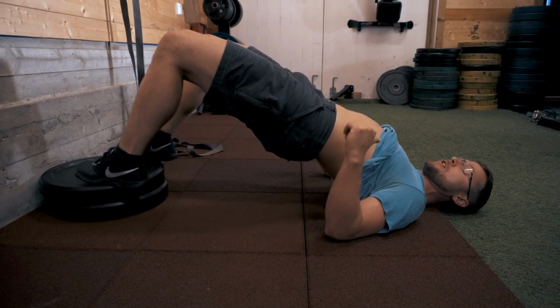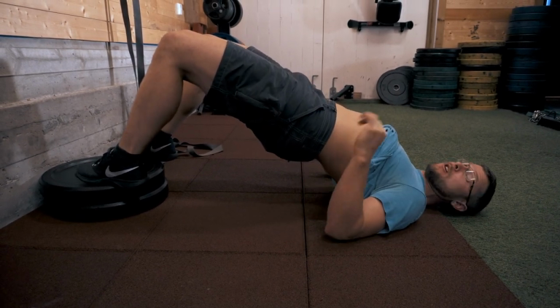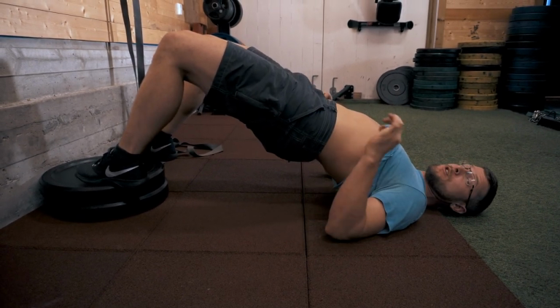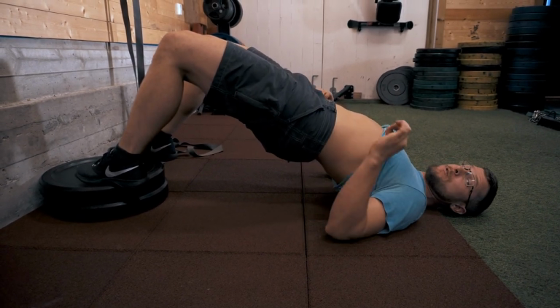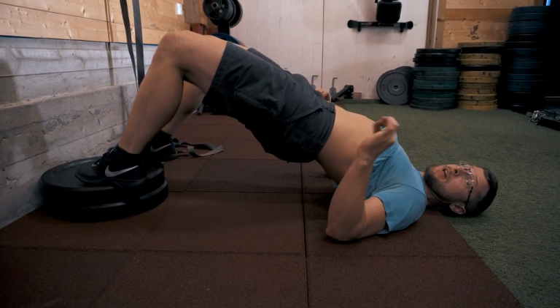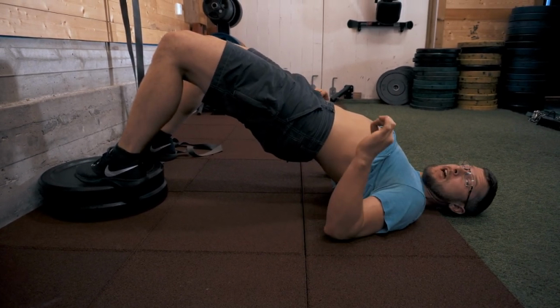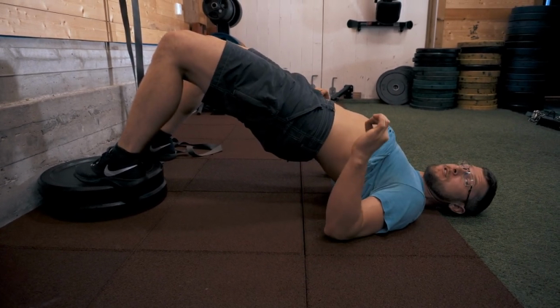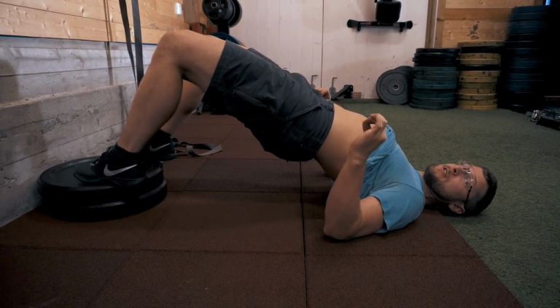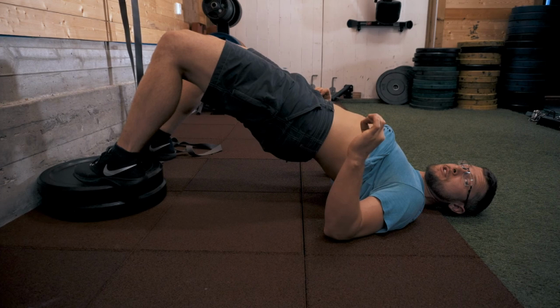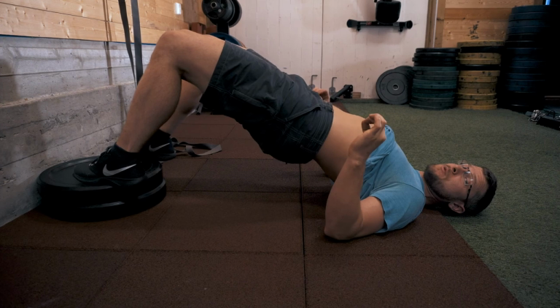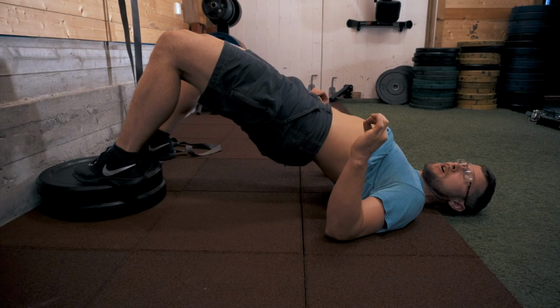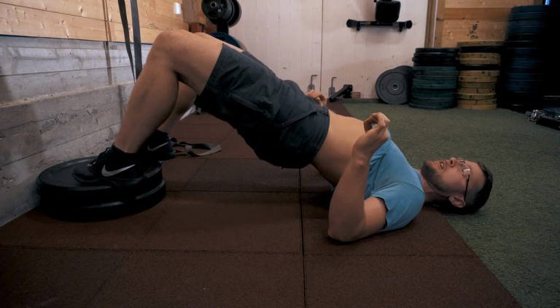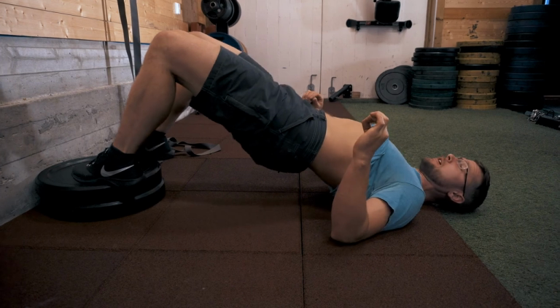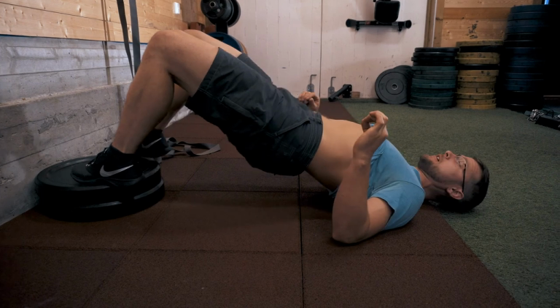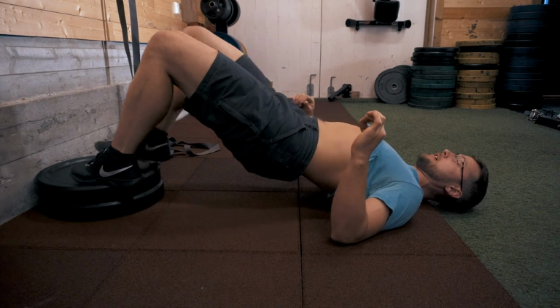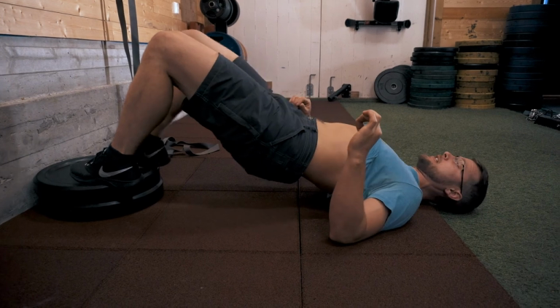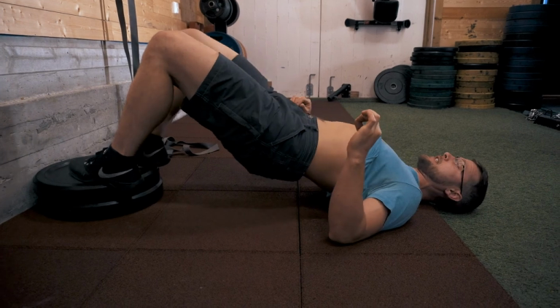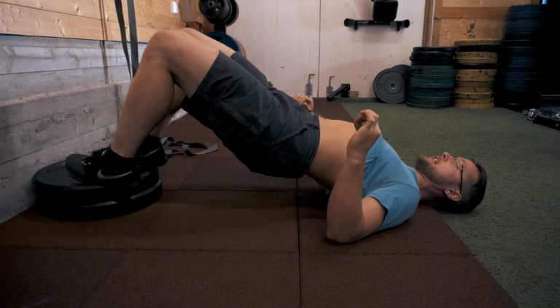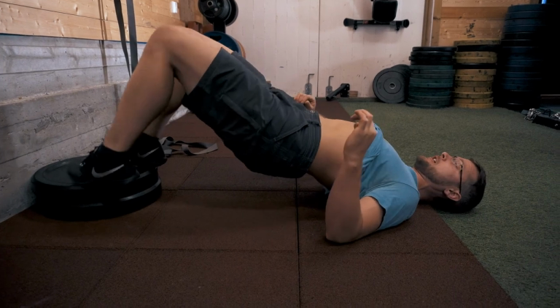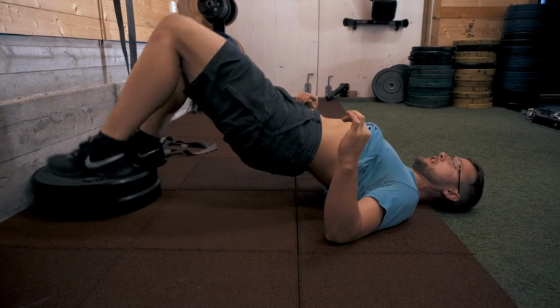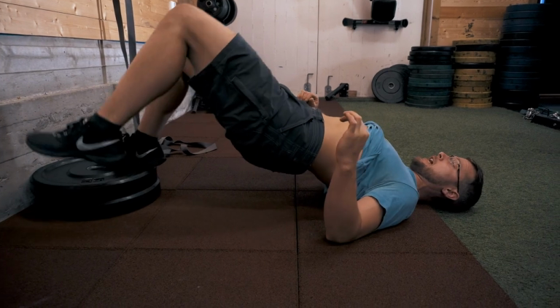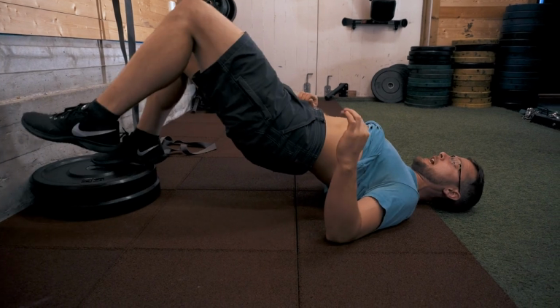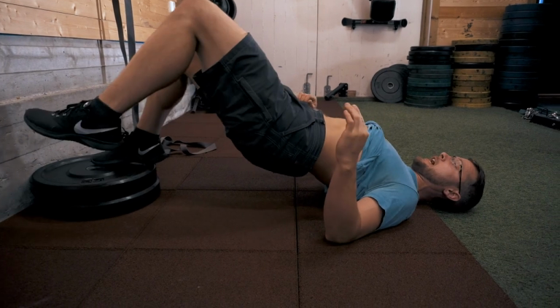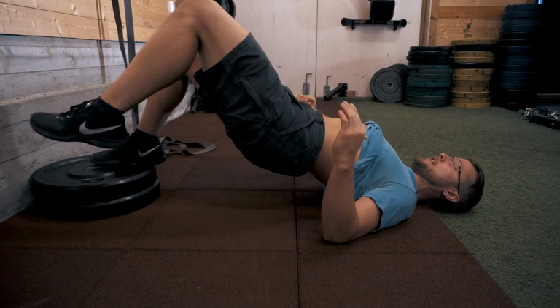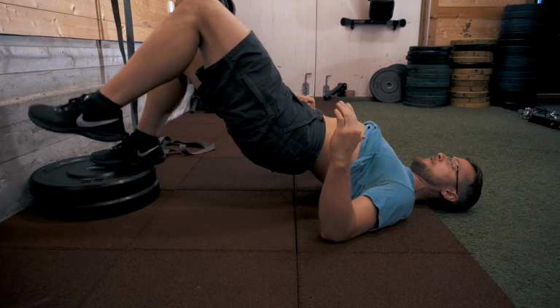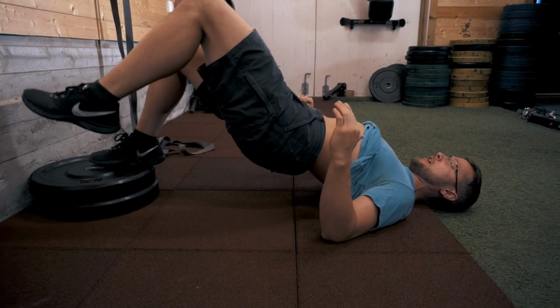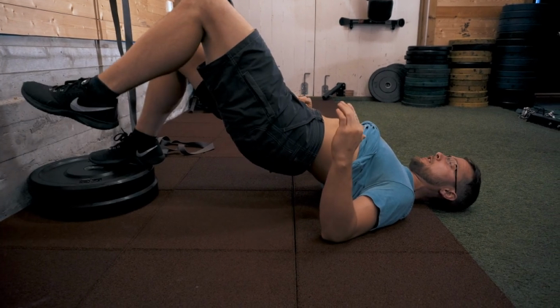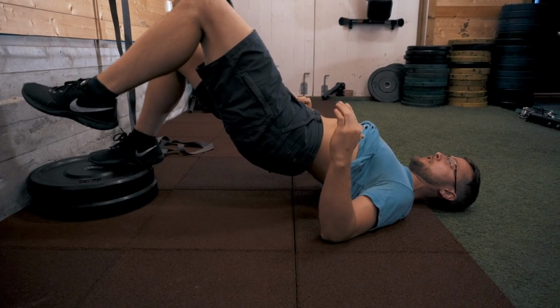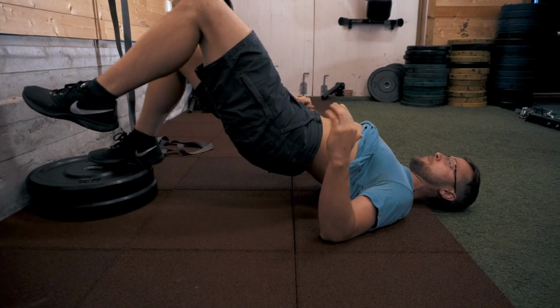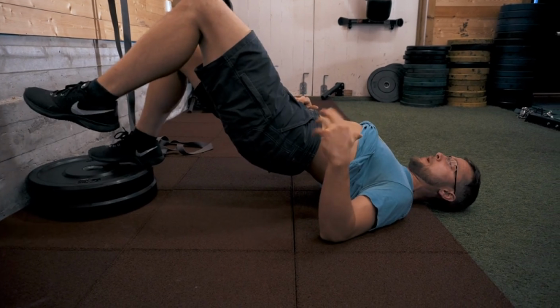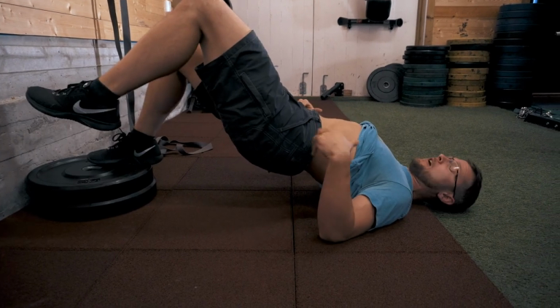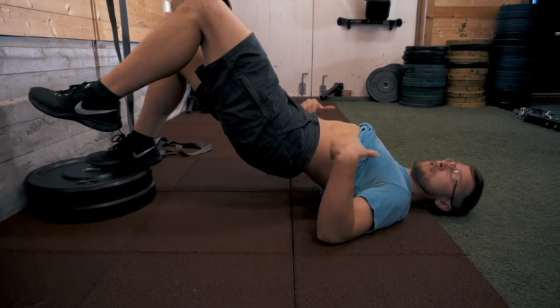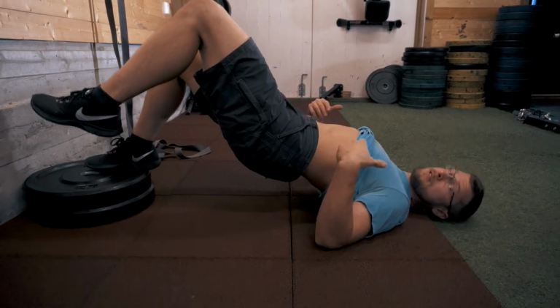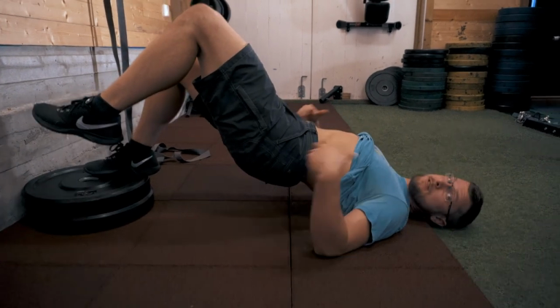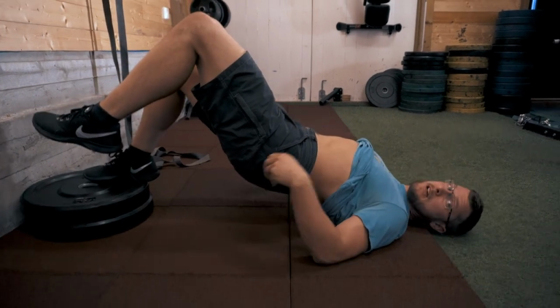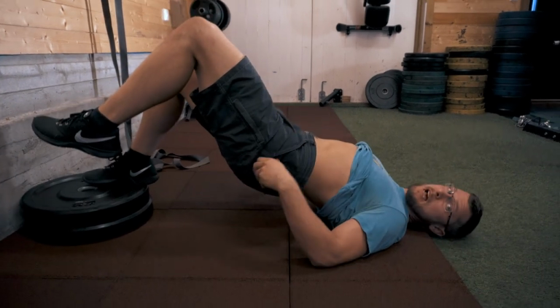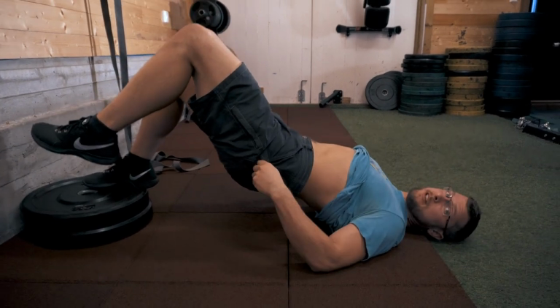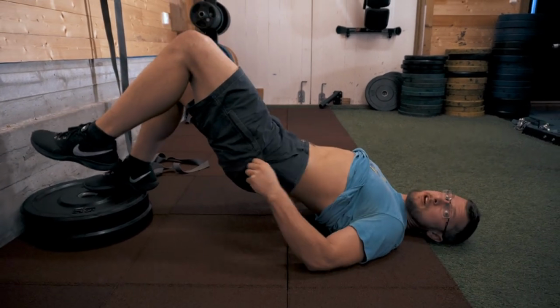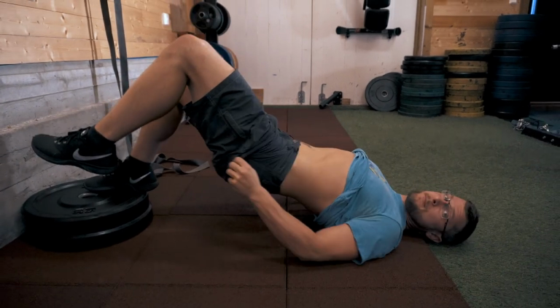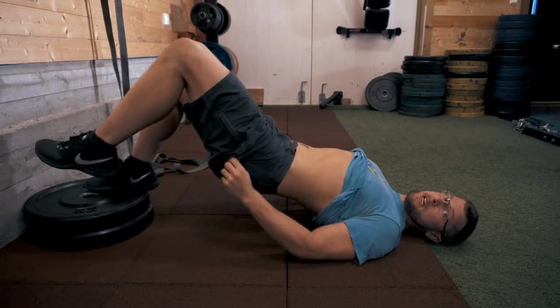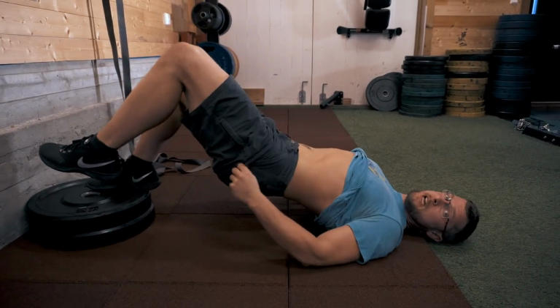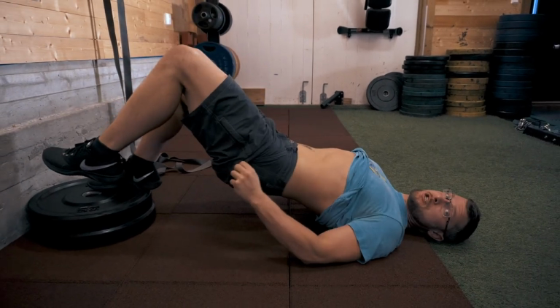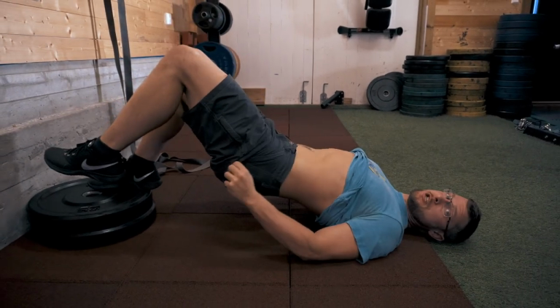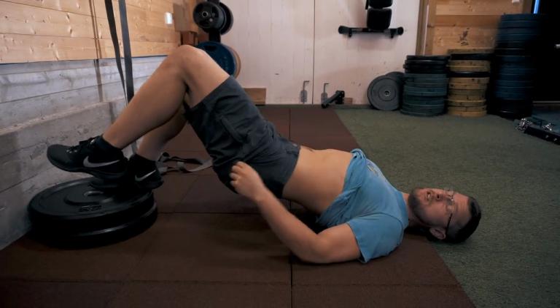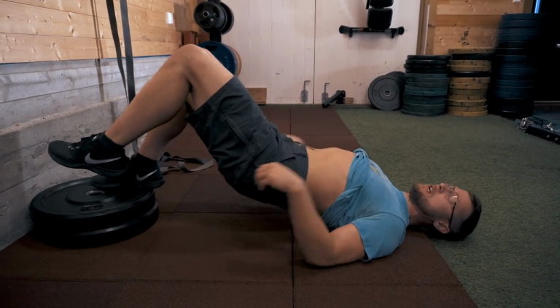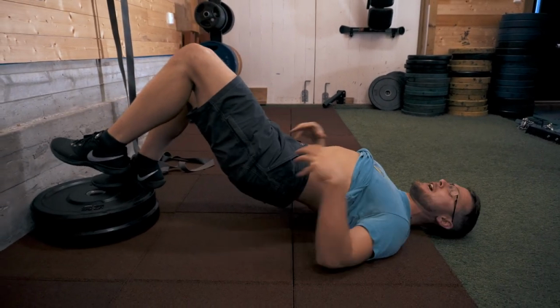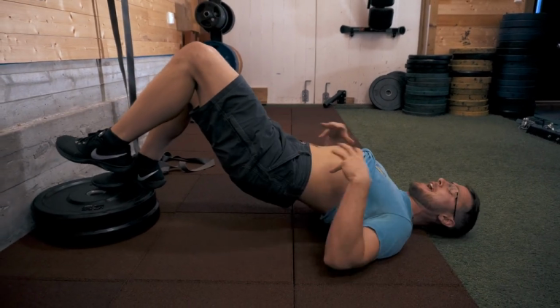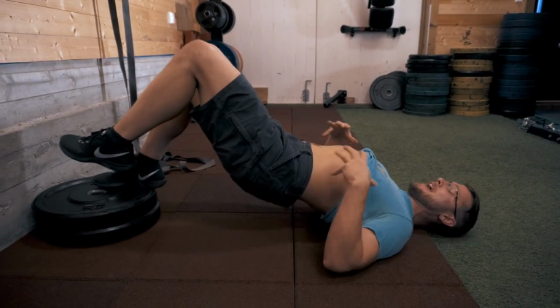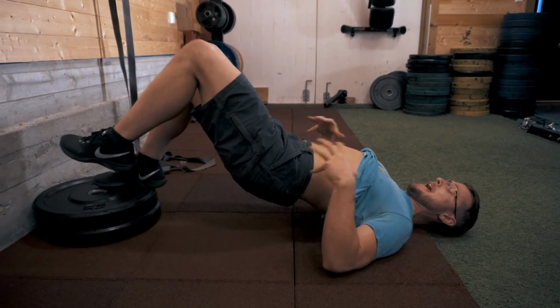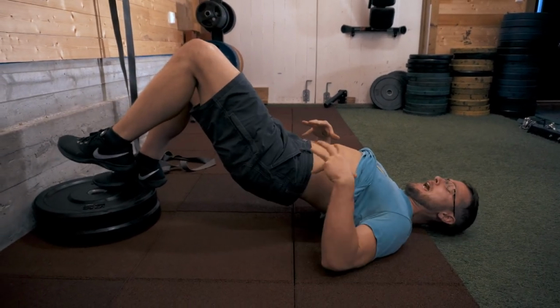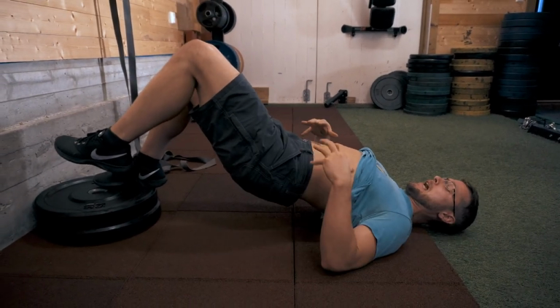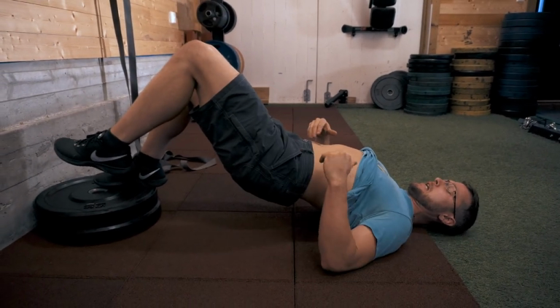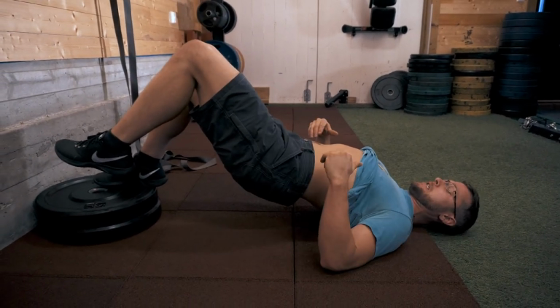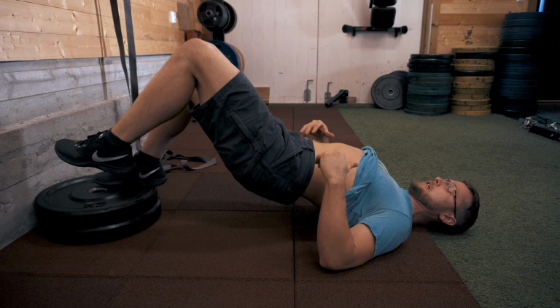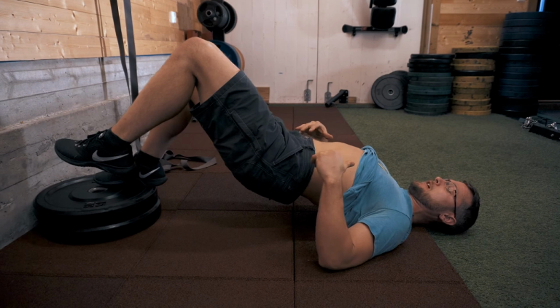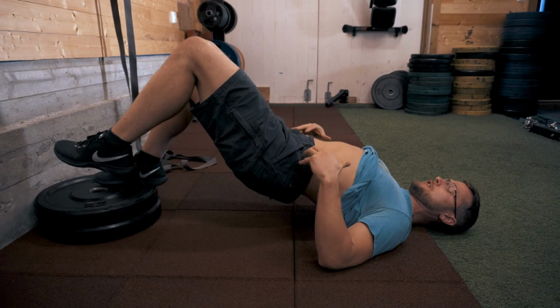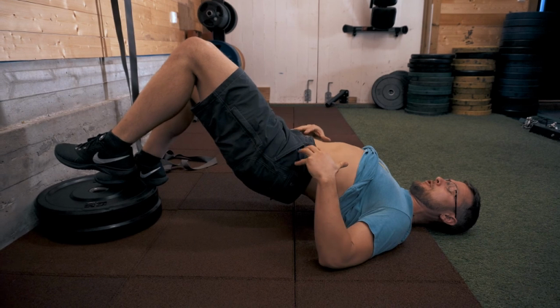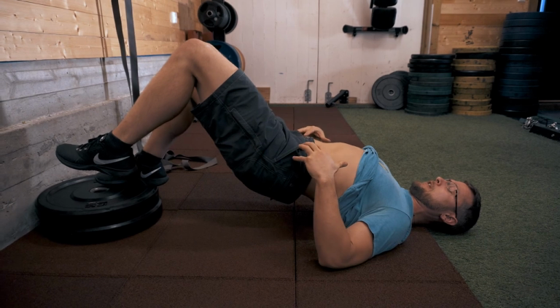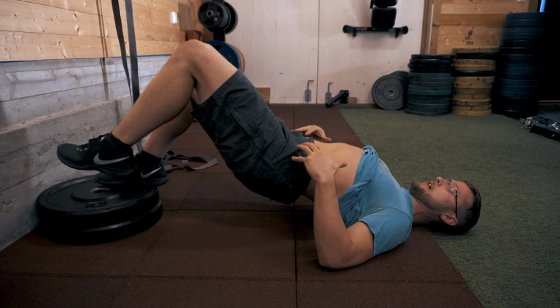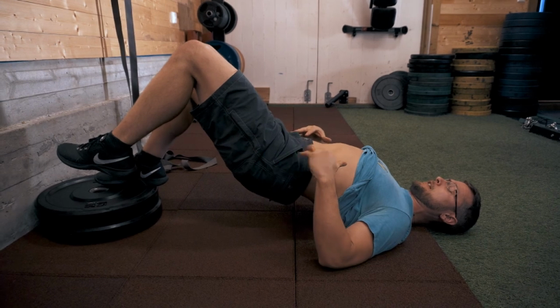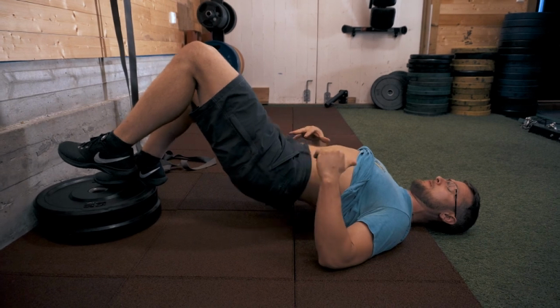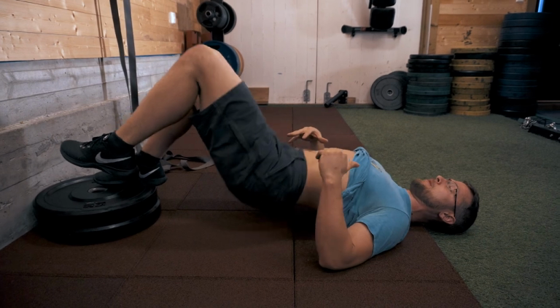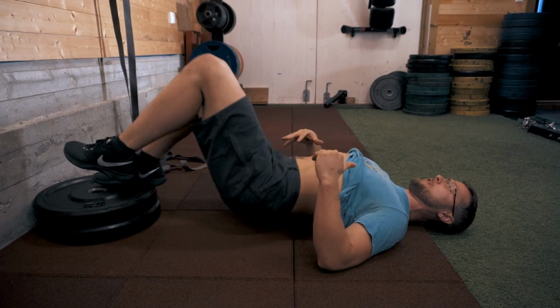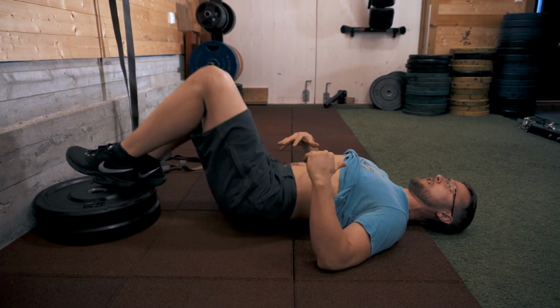You can do this one single leg elevated as well, to add the complication and to create instability.